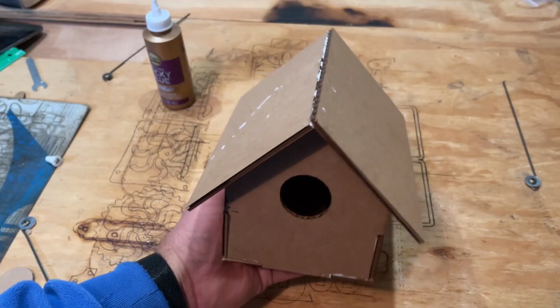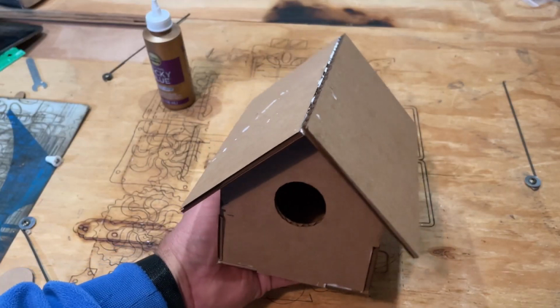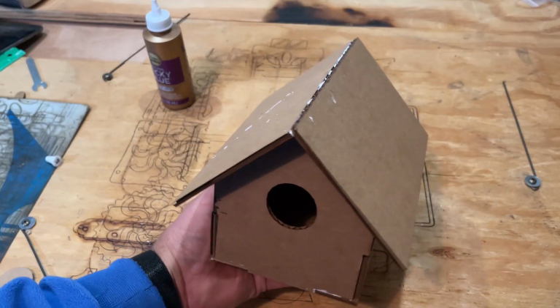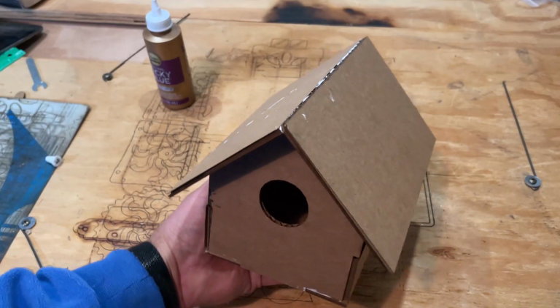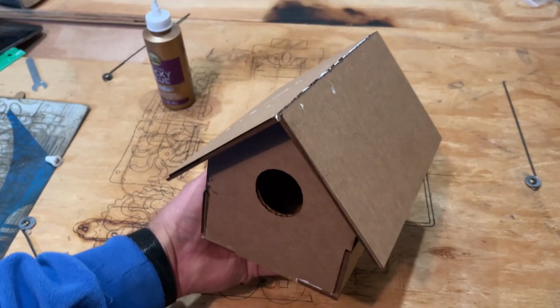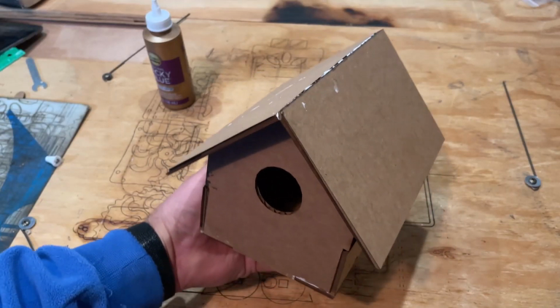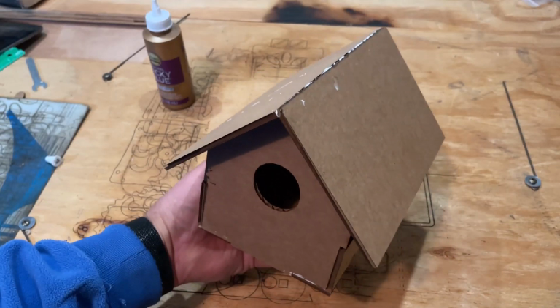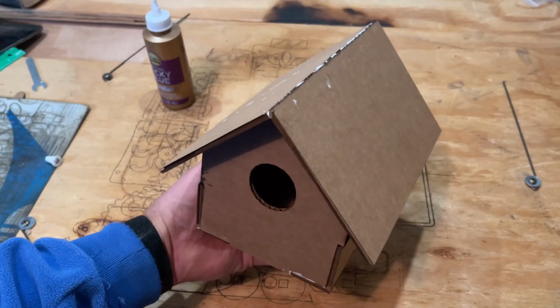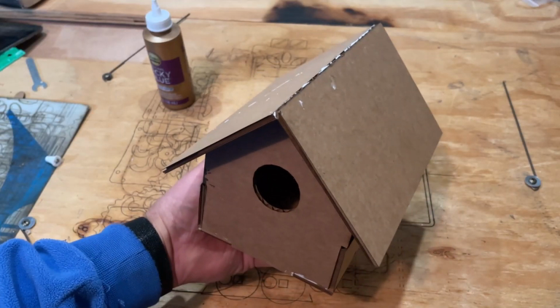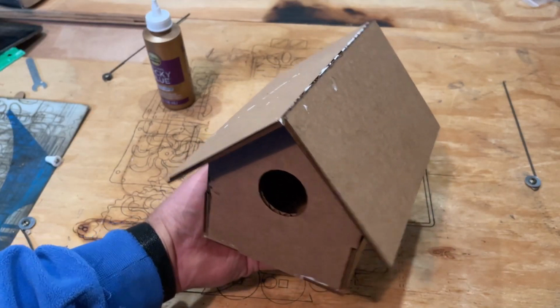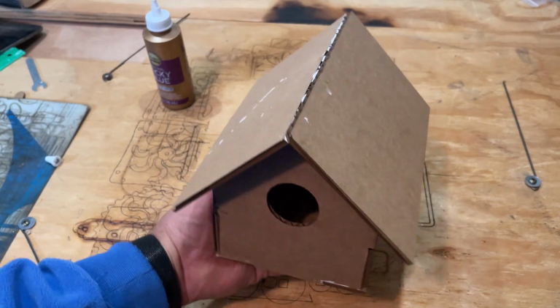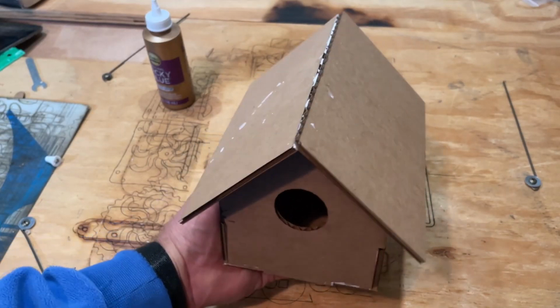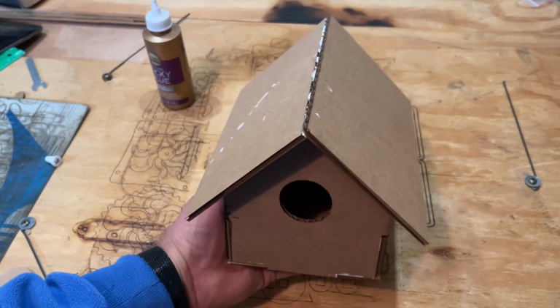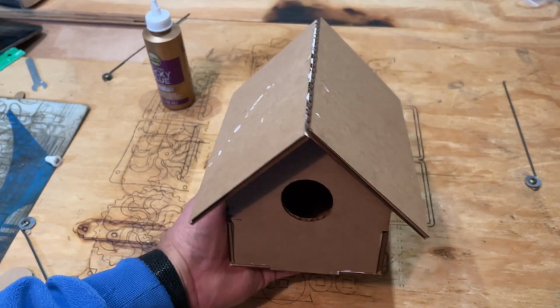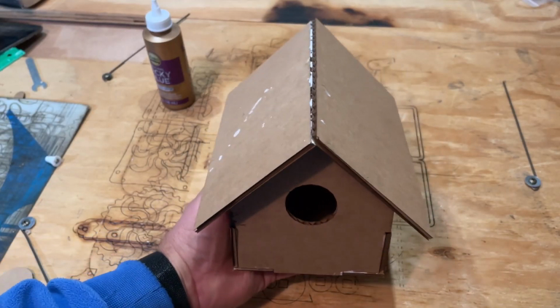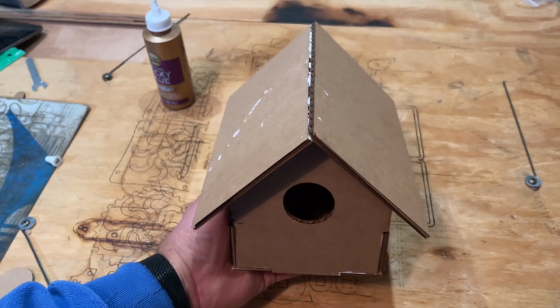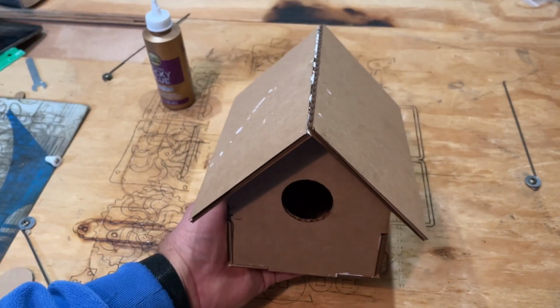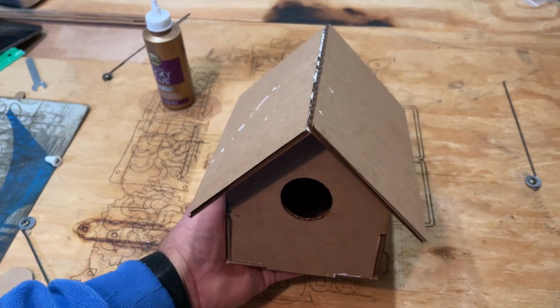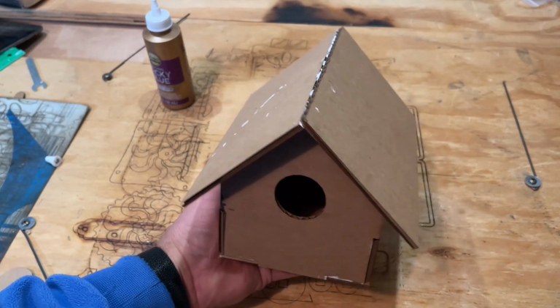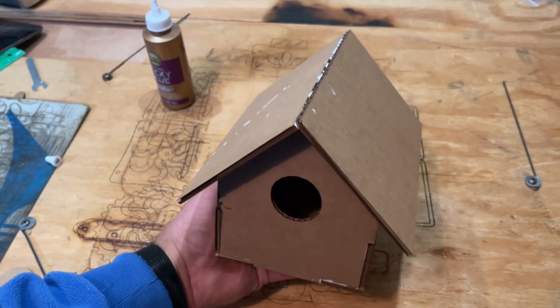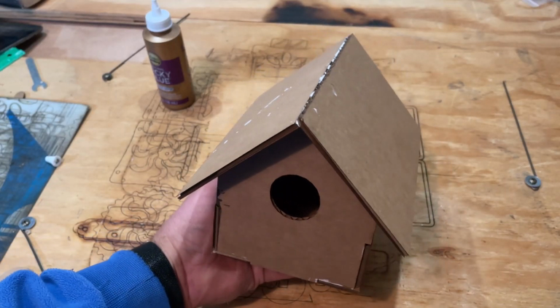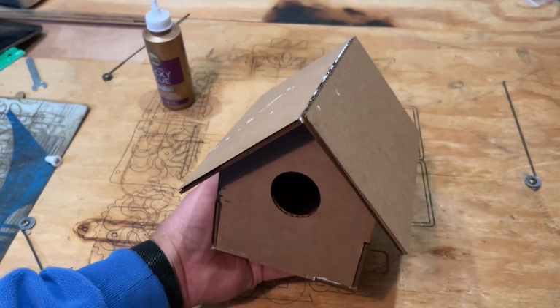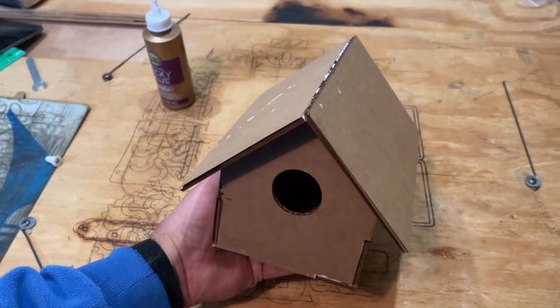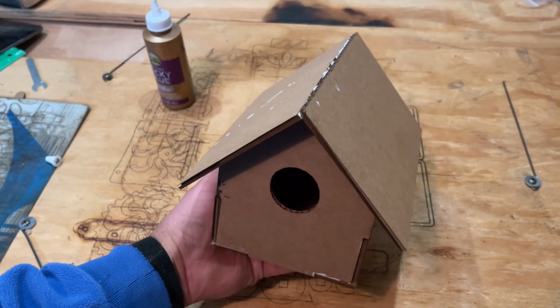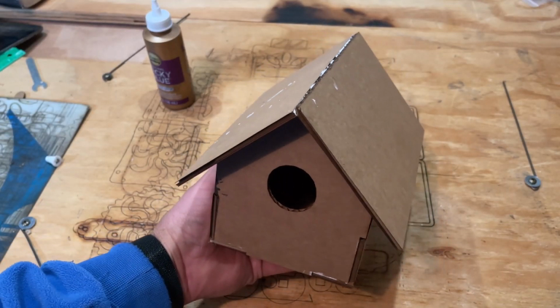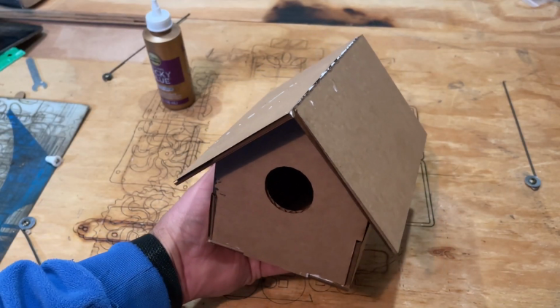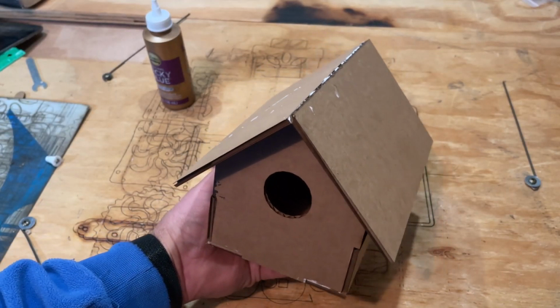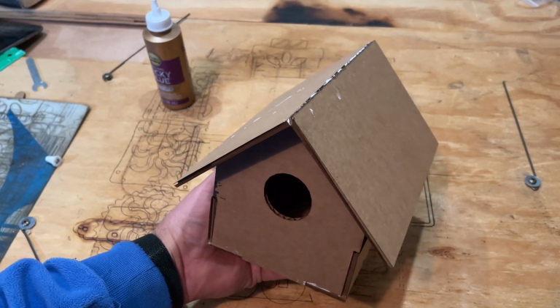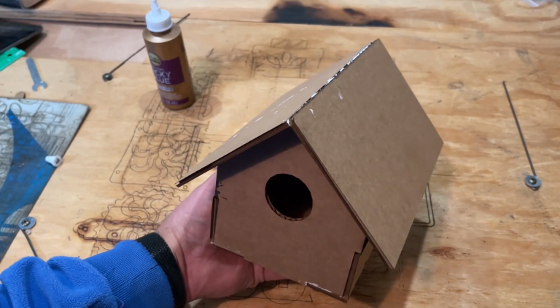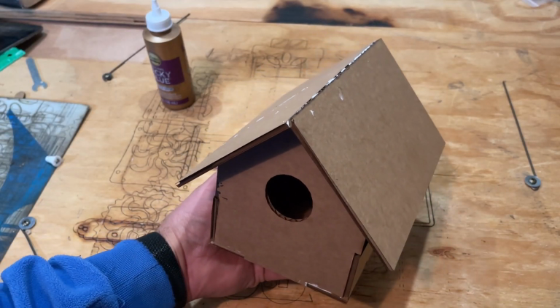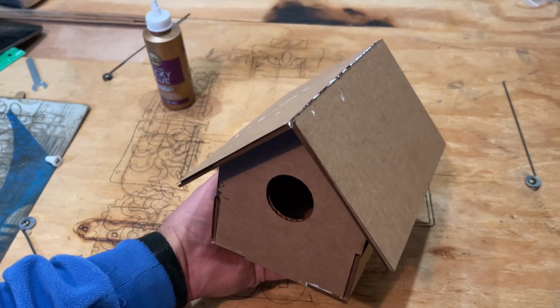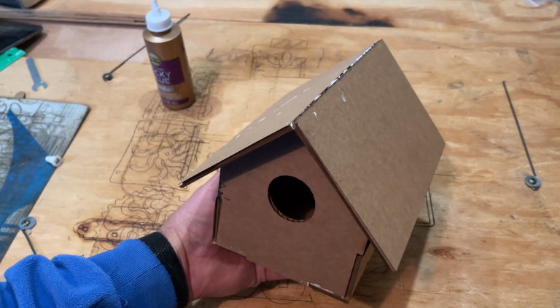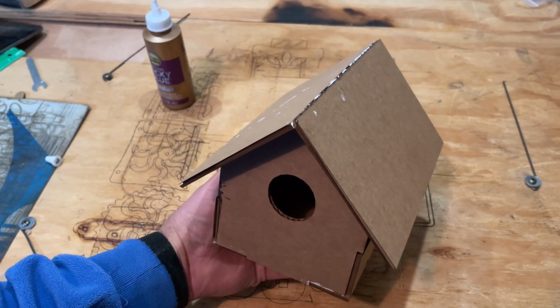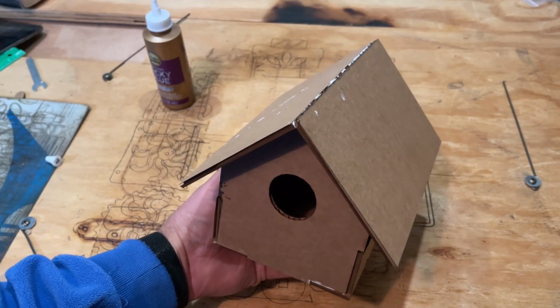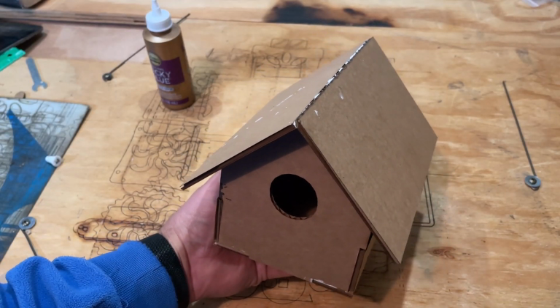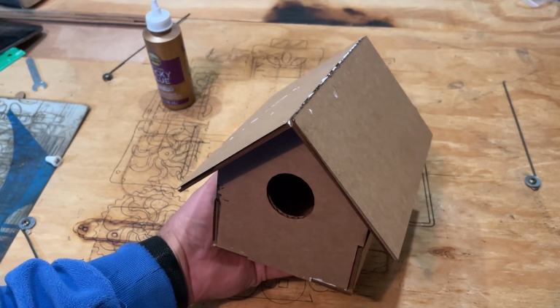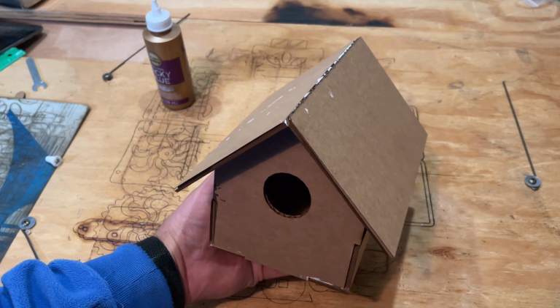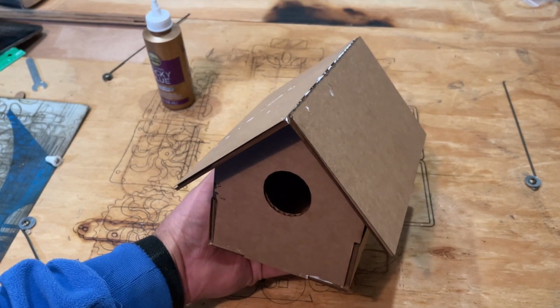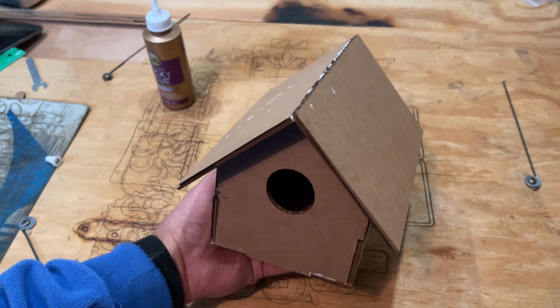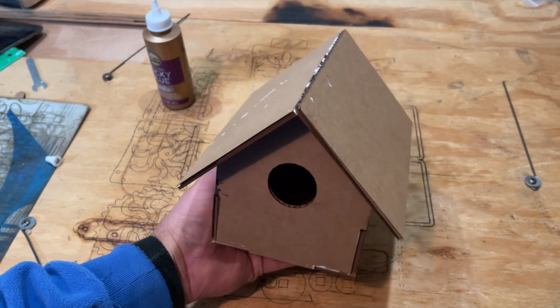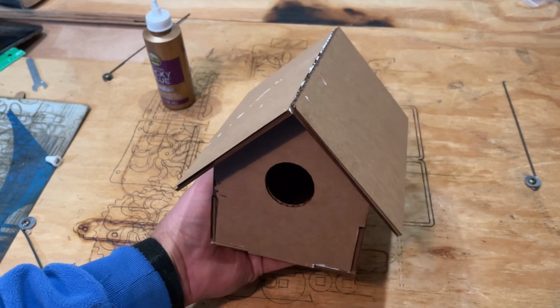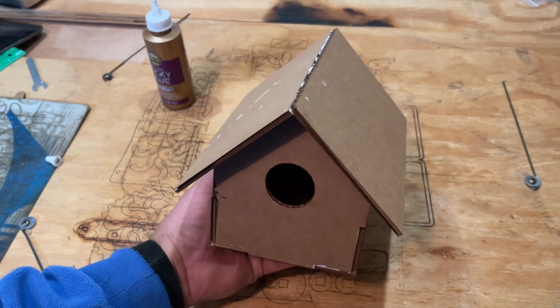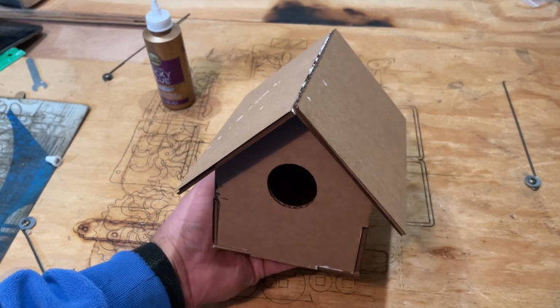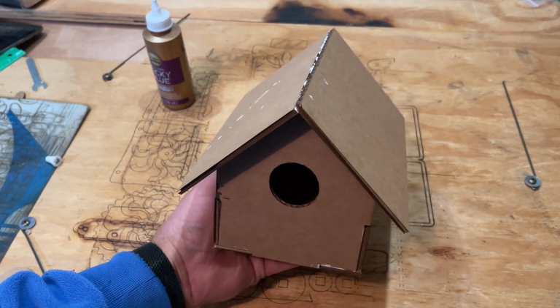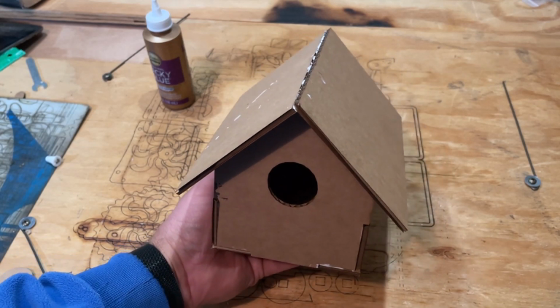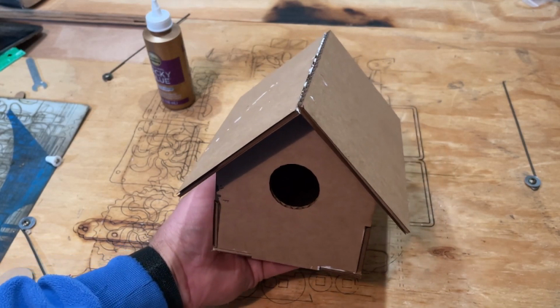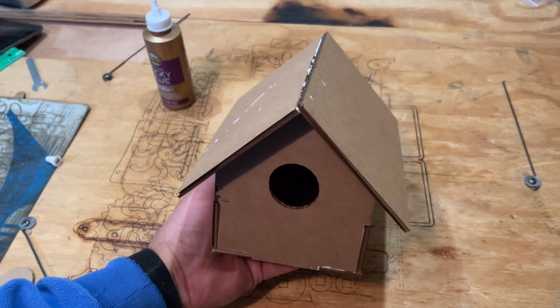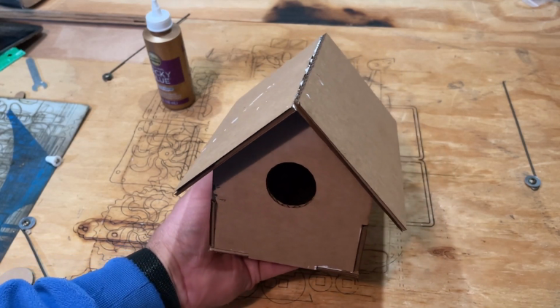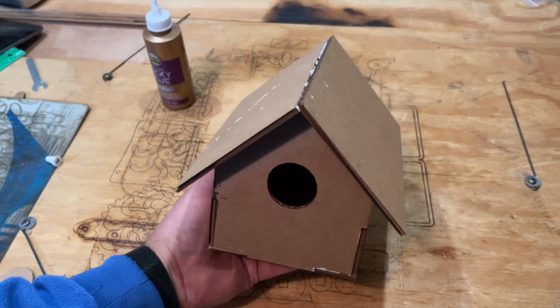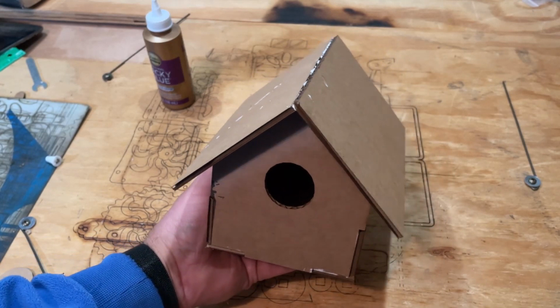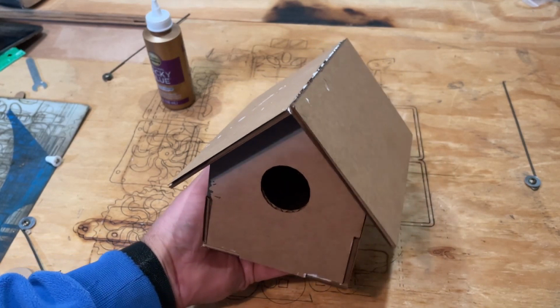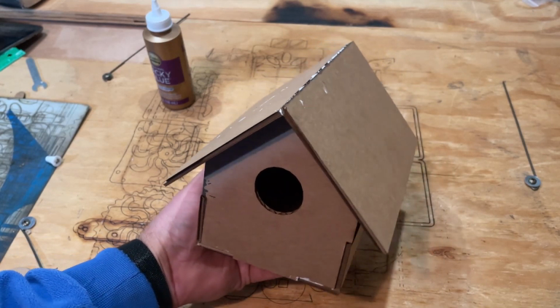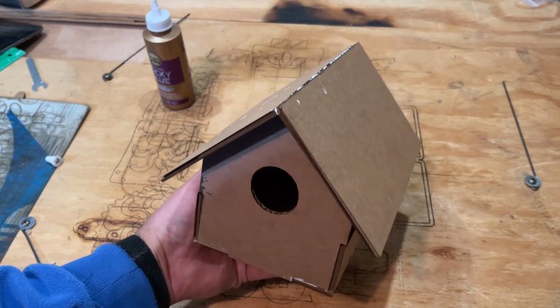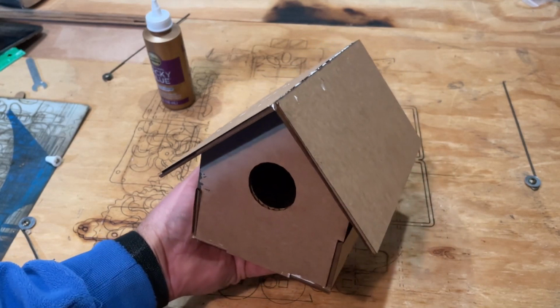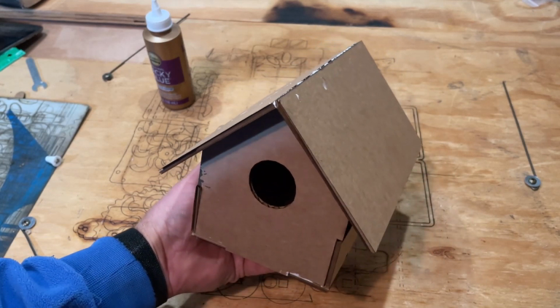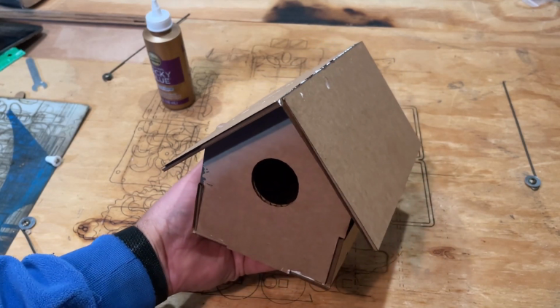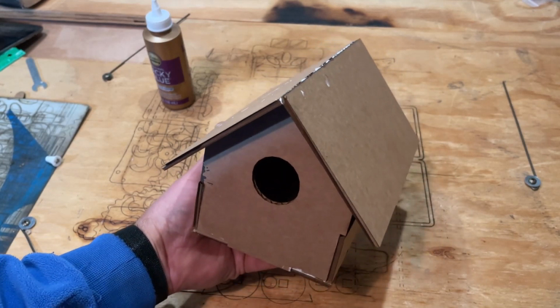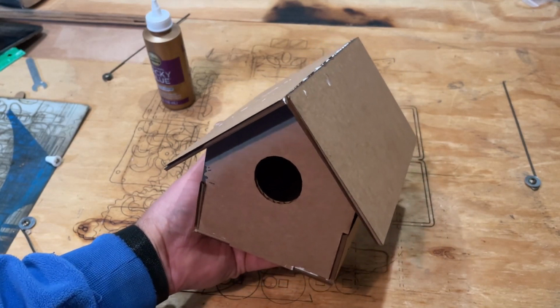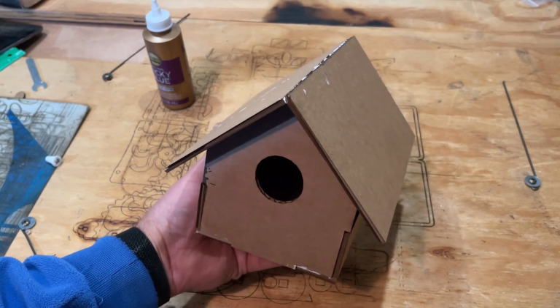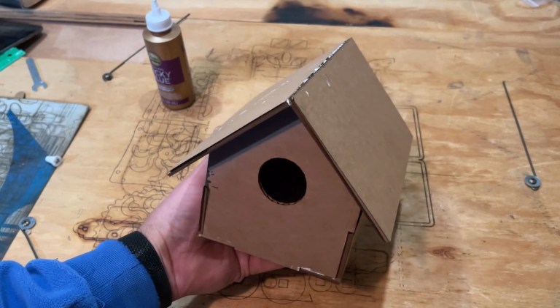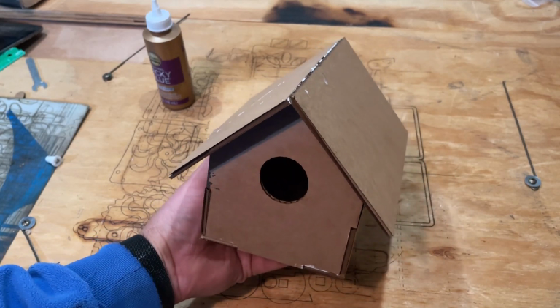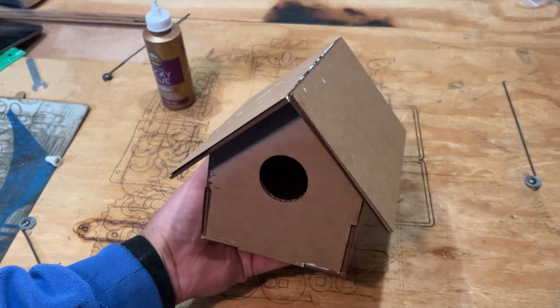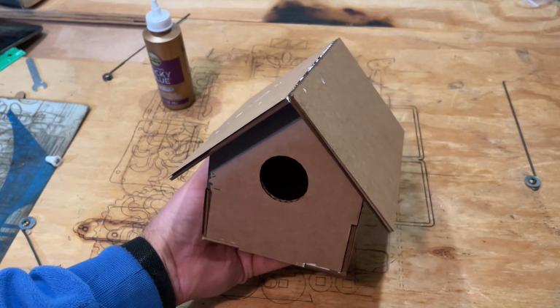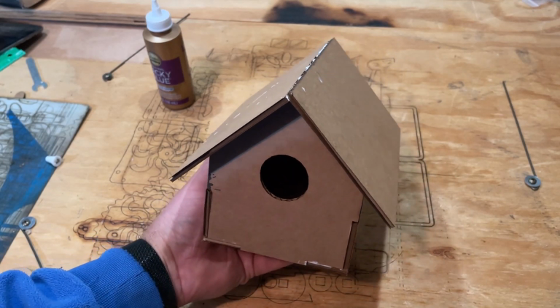Of course after you let it dry, you have got an awesome laser cut Tinkercad birdhouse. How cool is that?